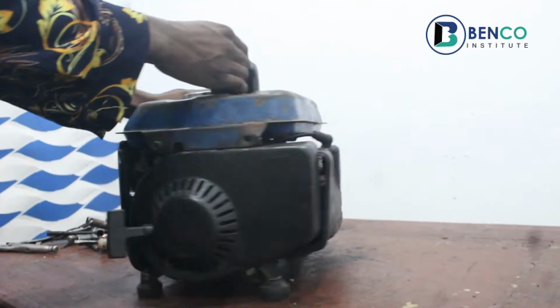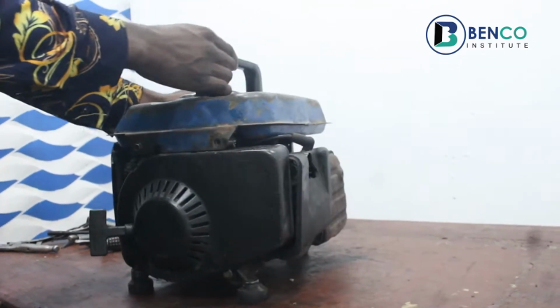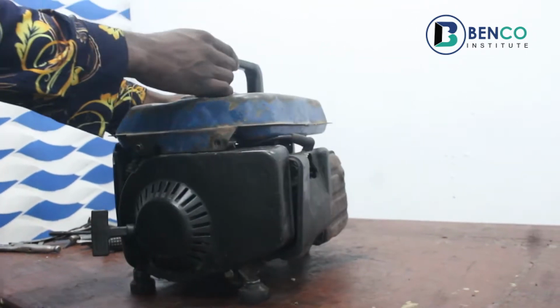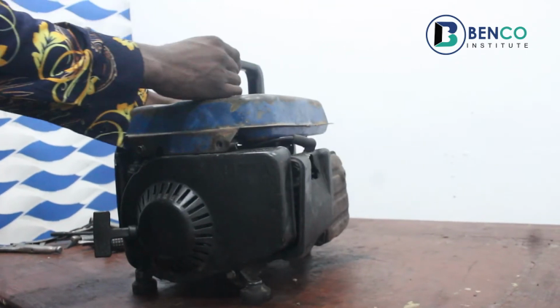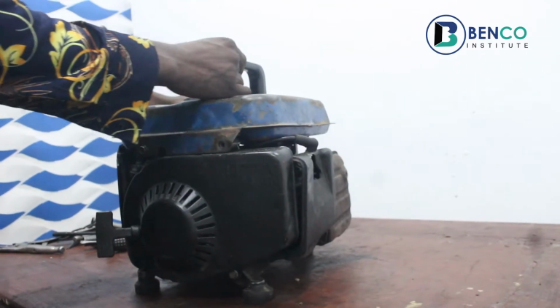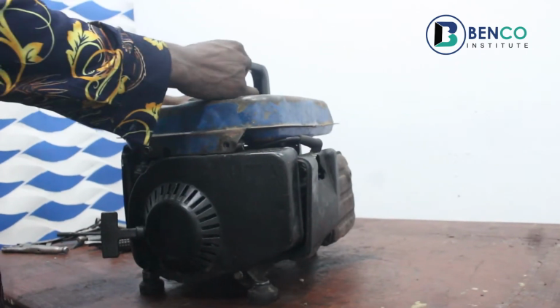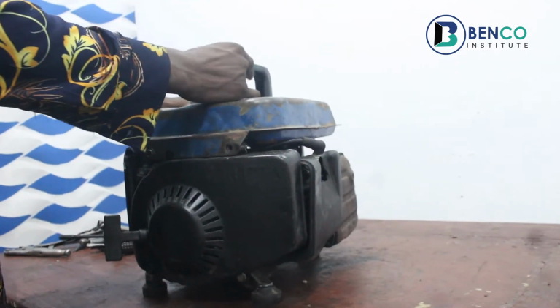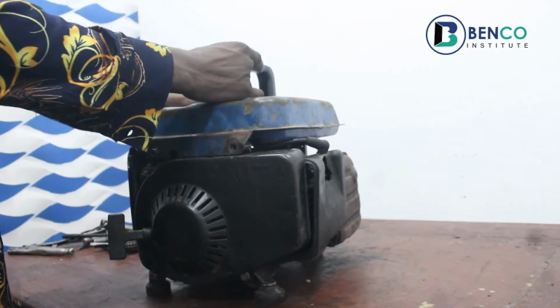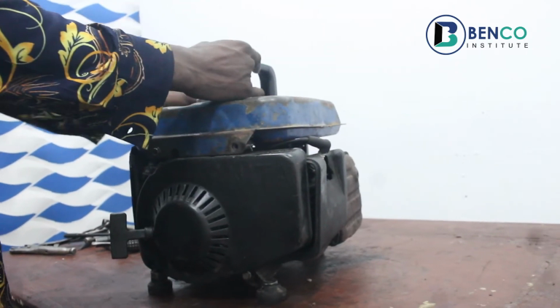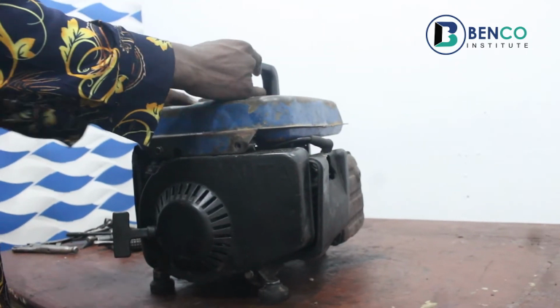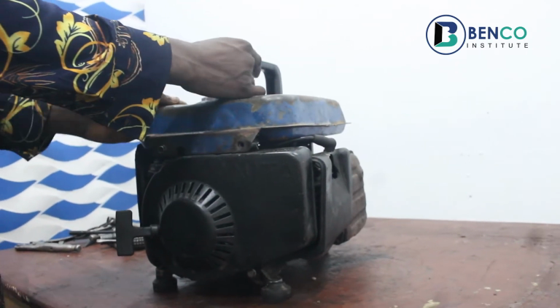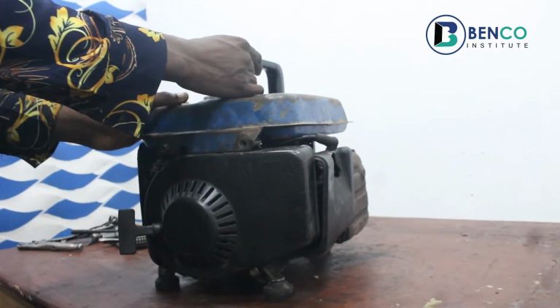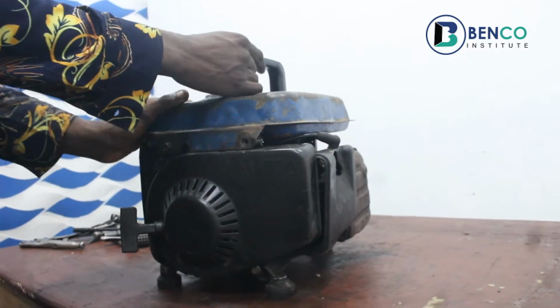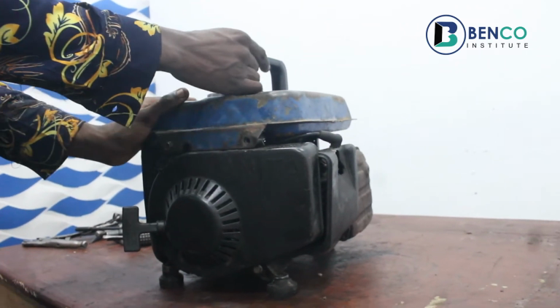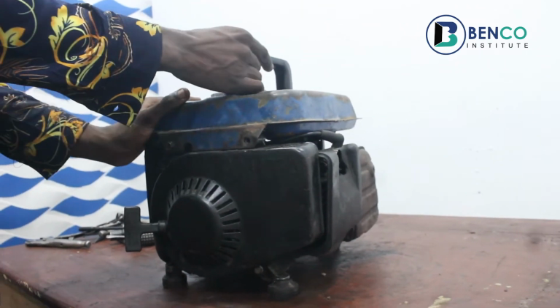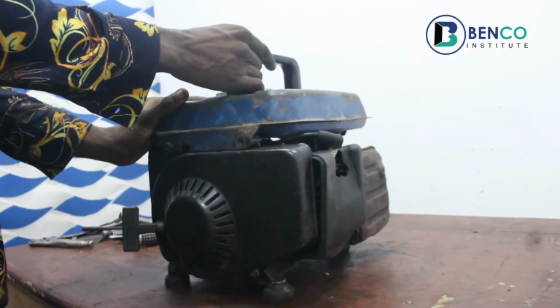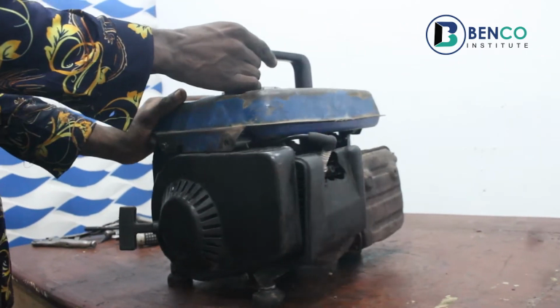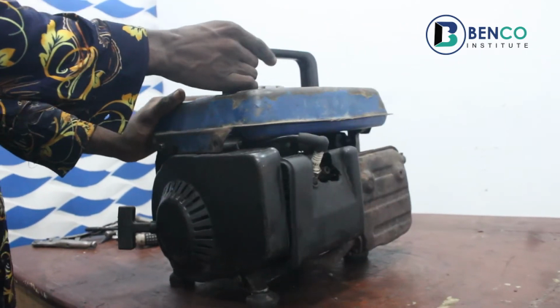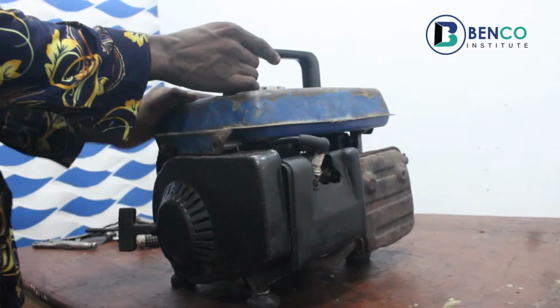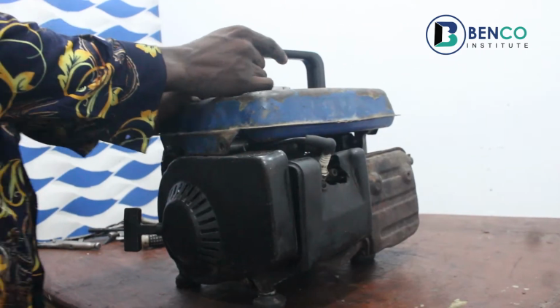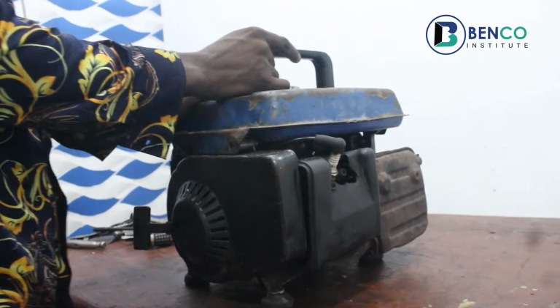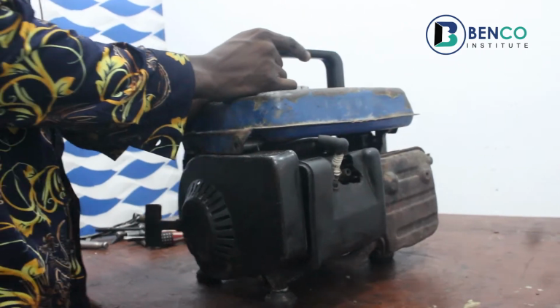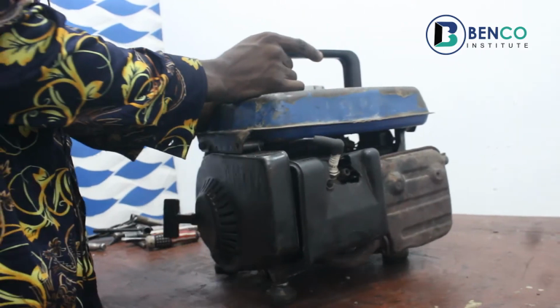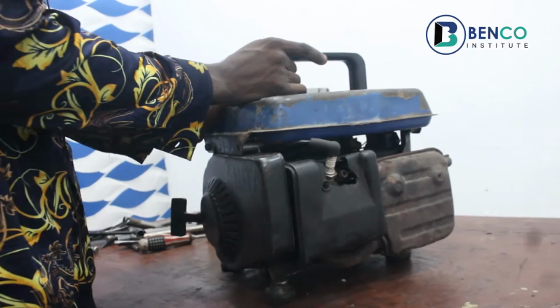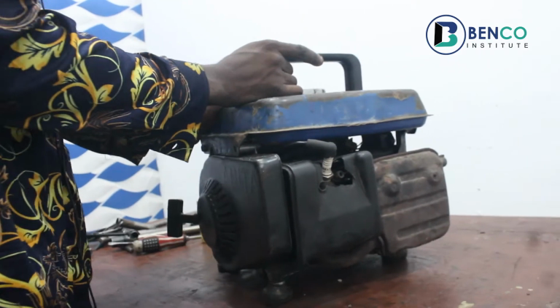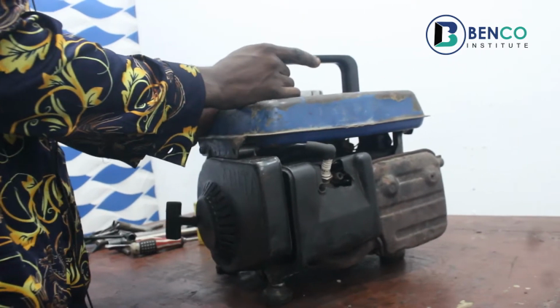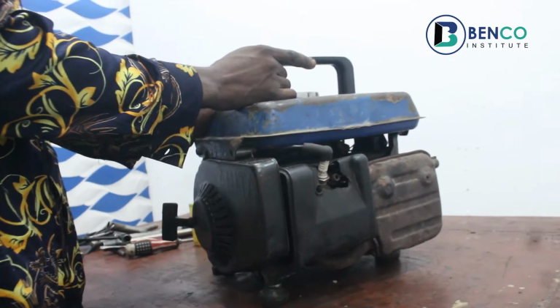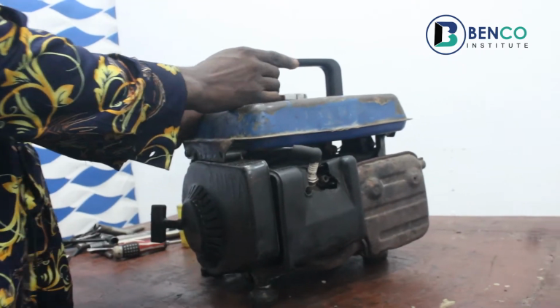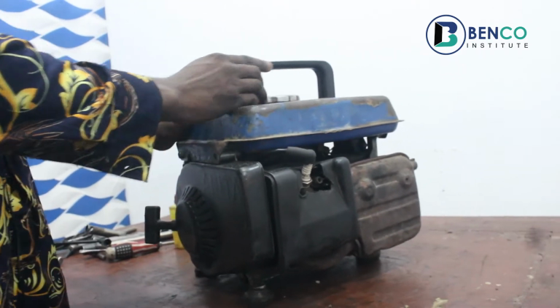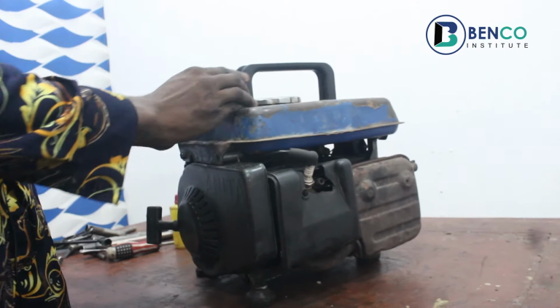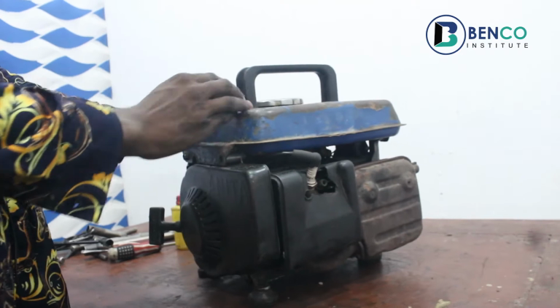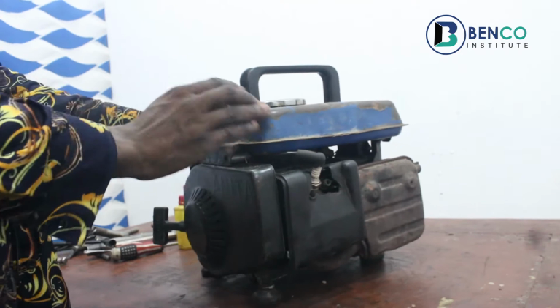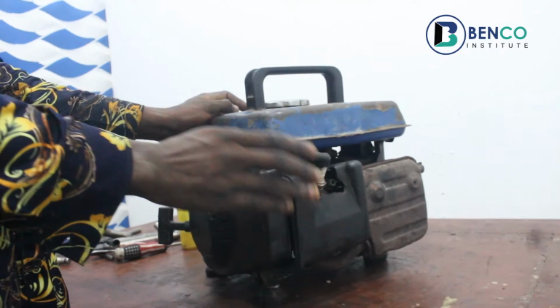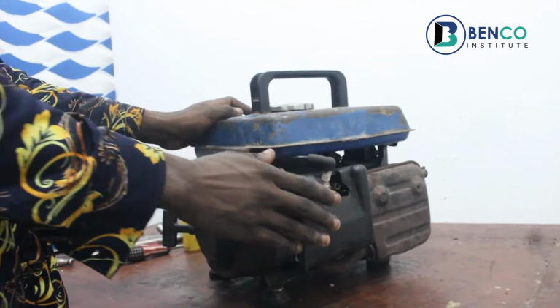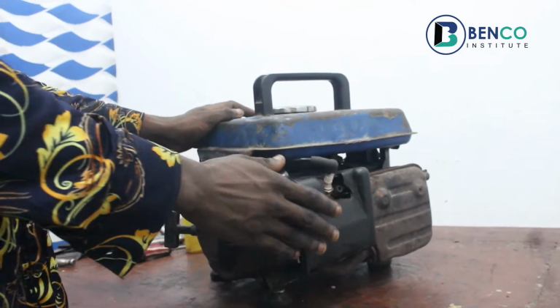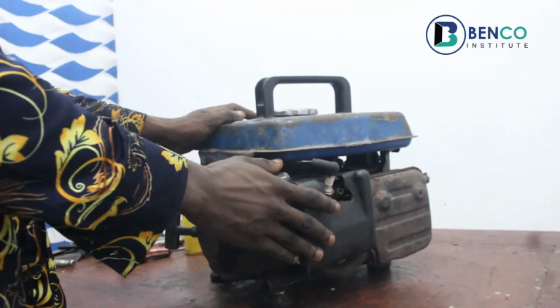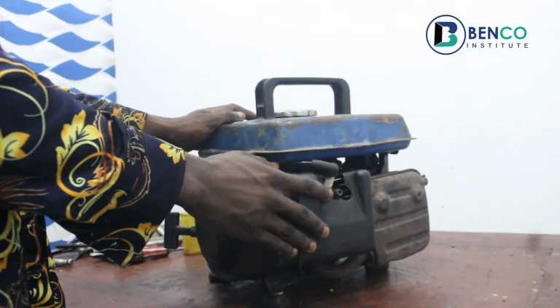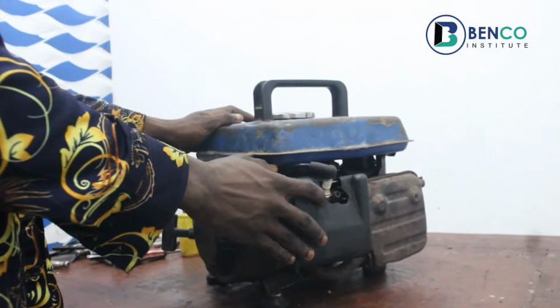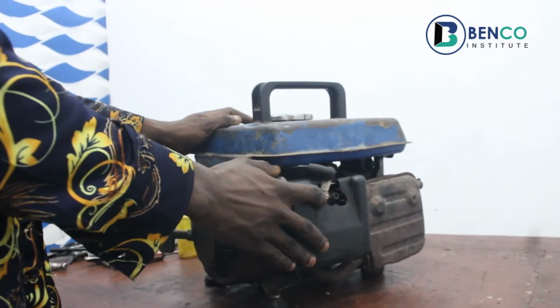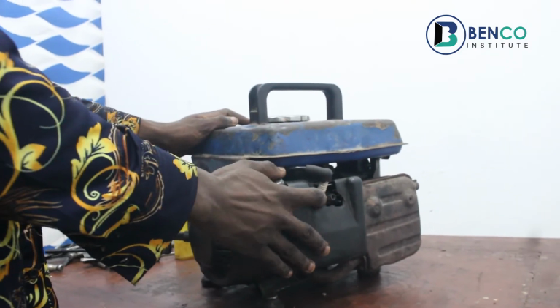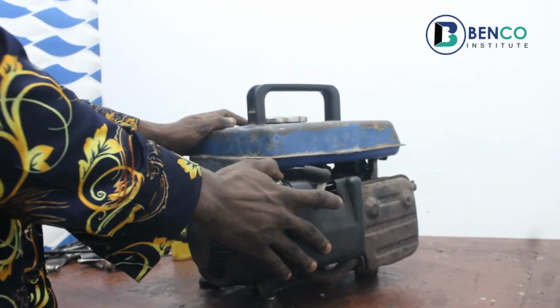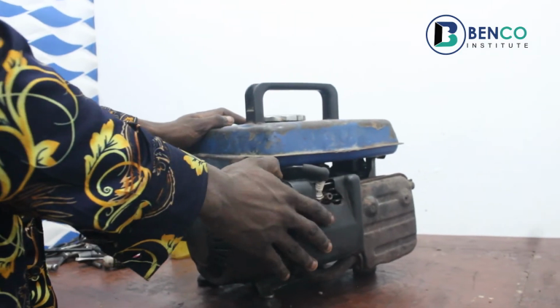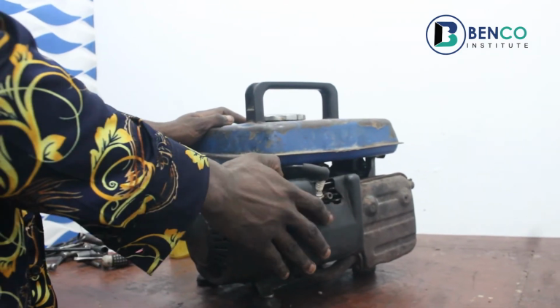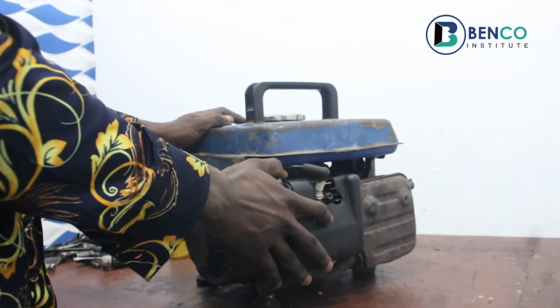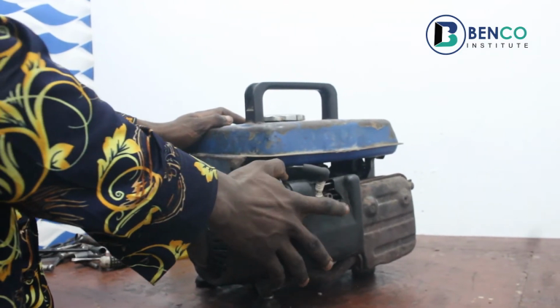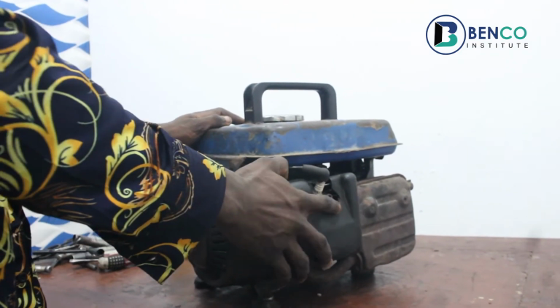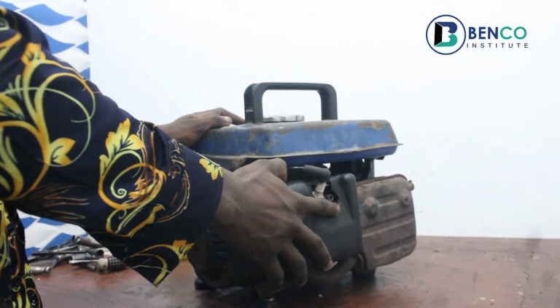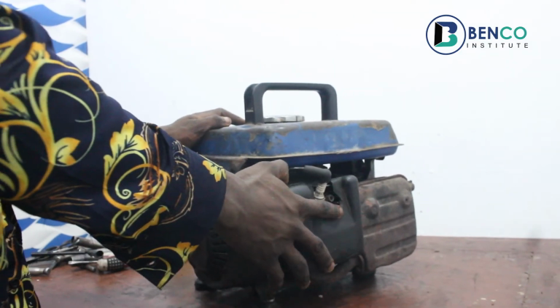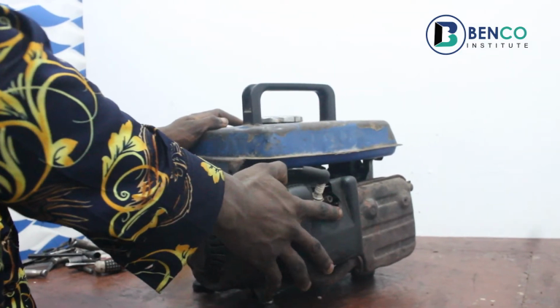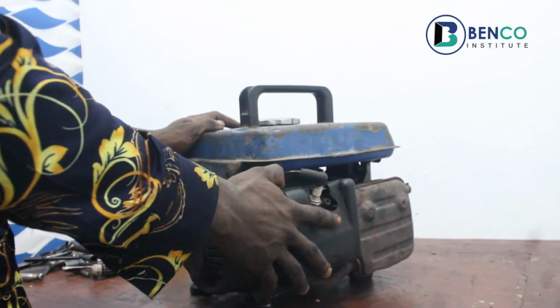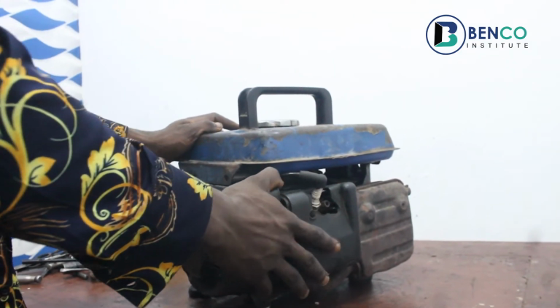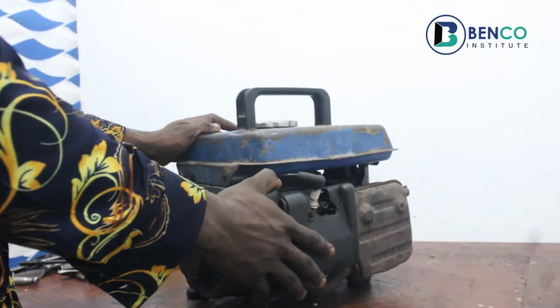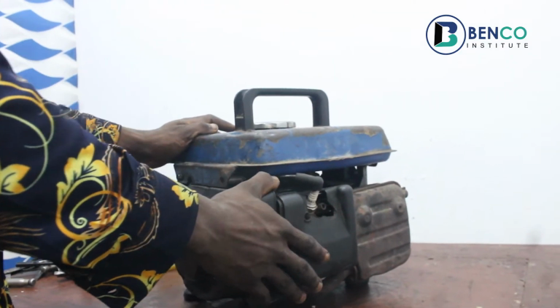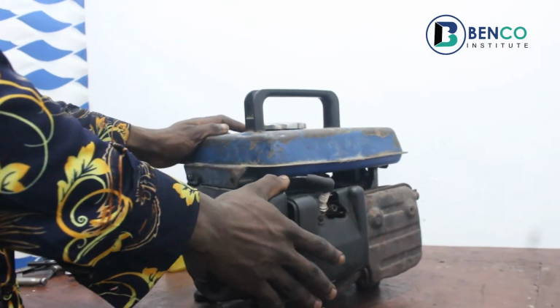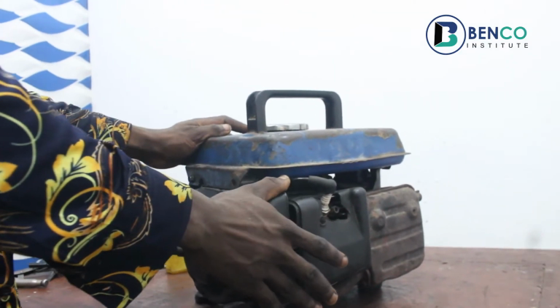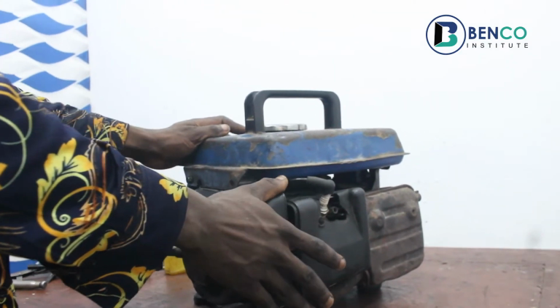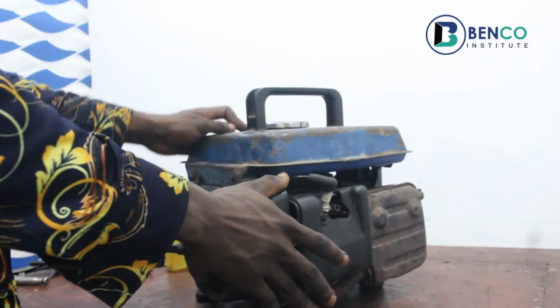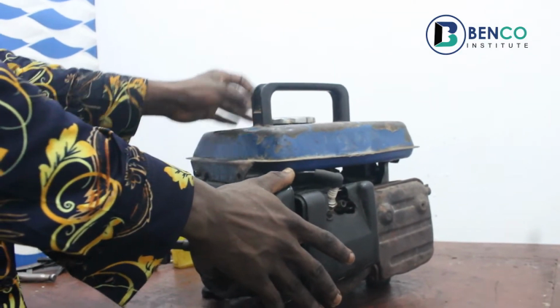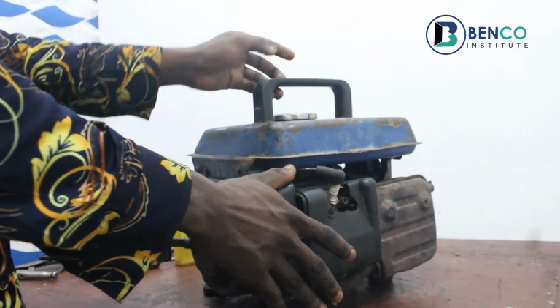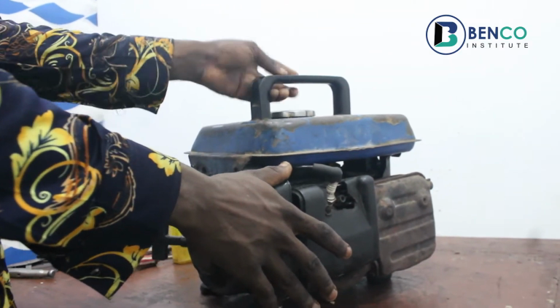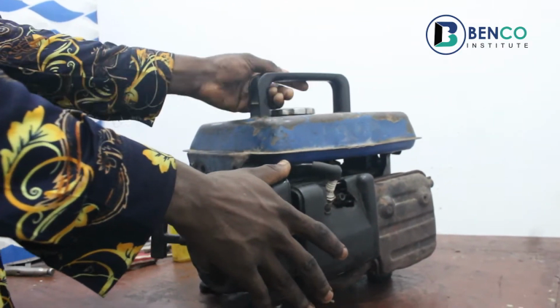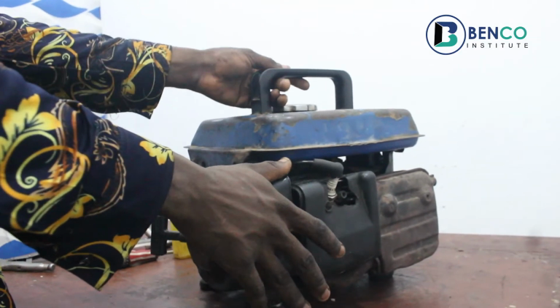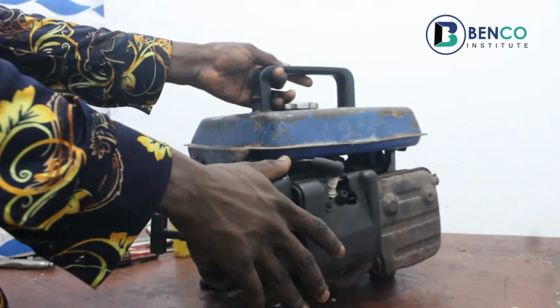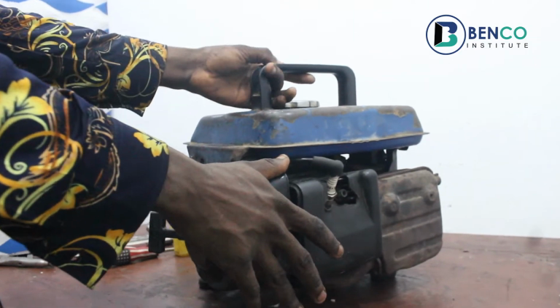On this class, we'll be looking at how to clean up a spark plug.